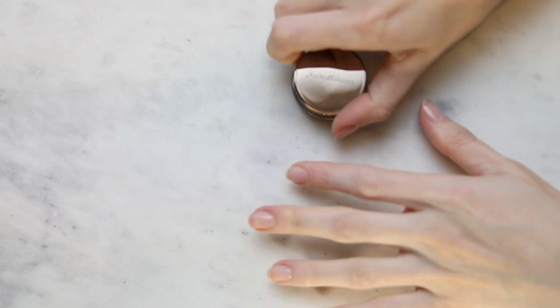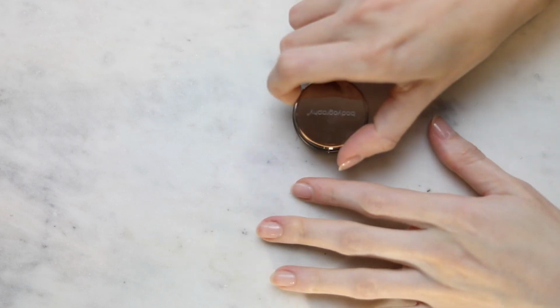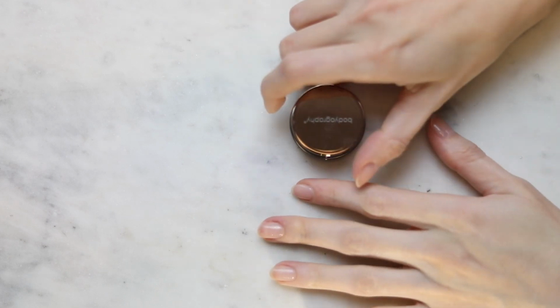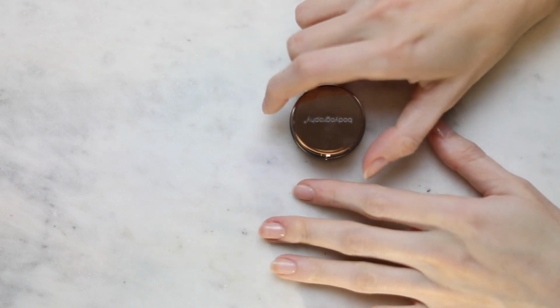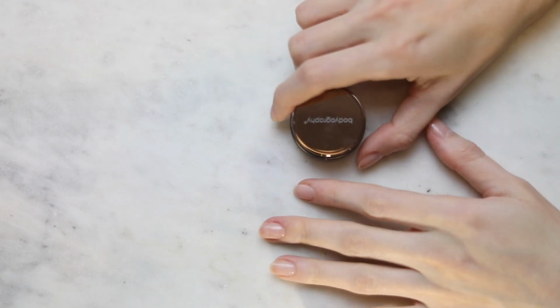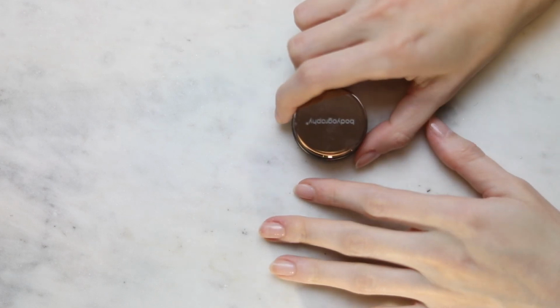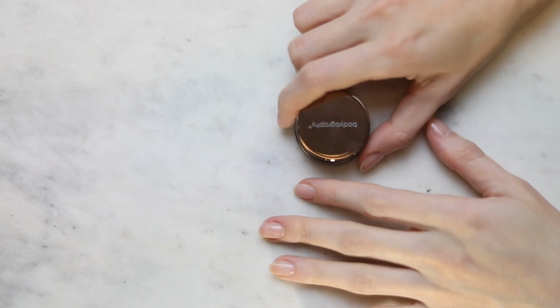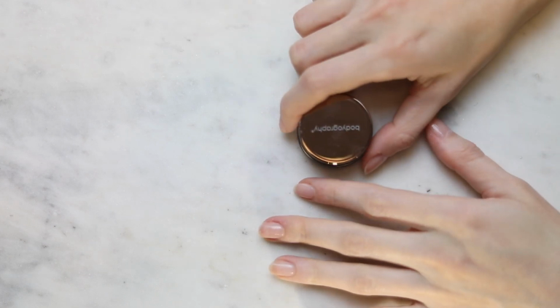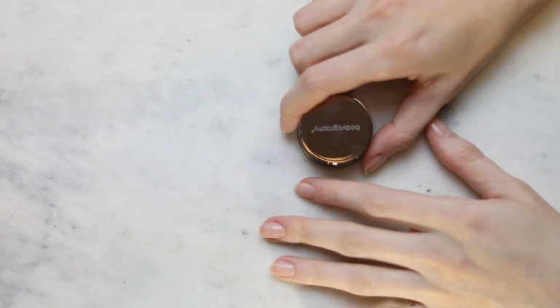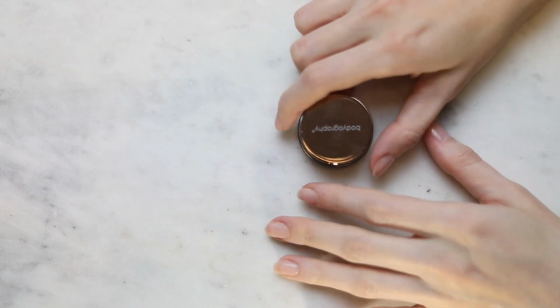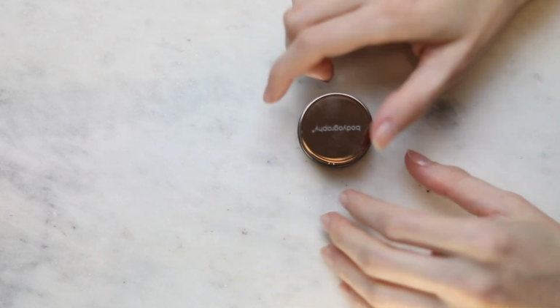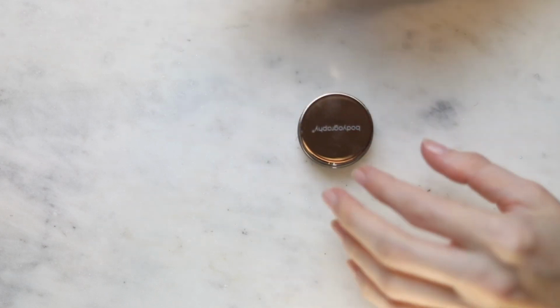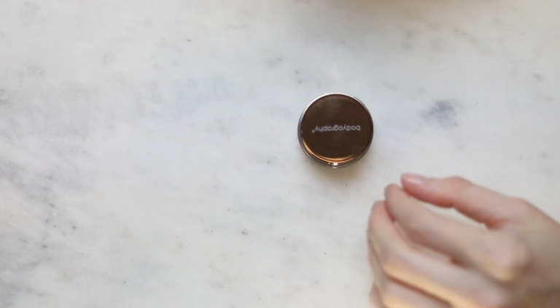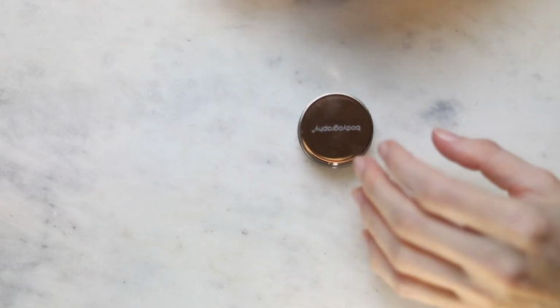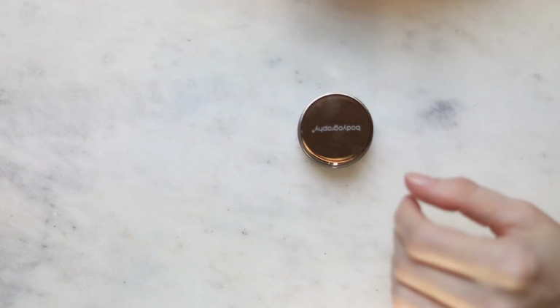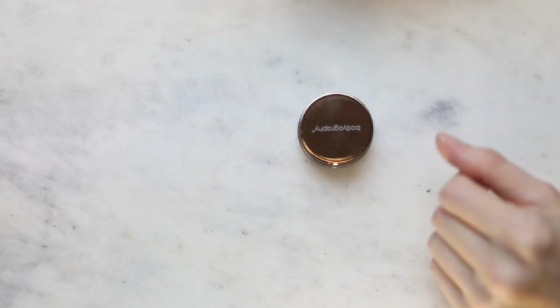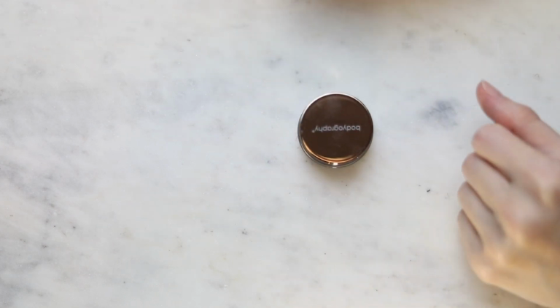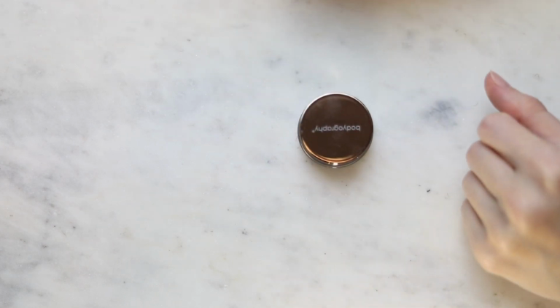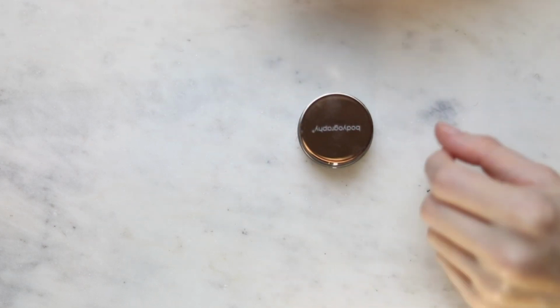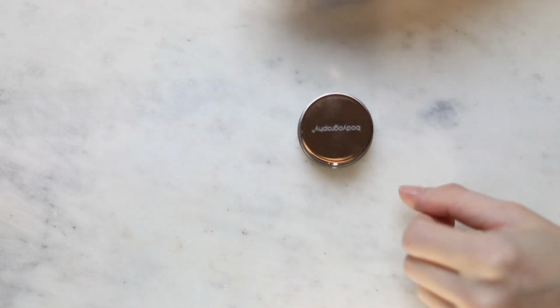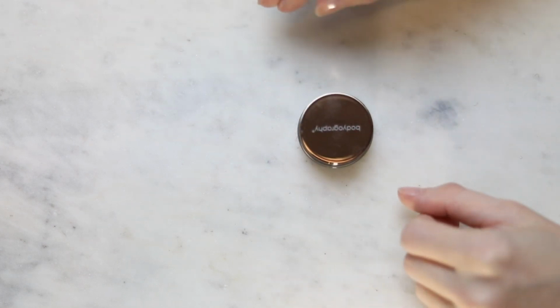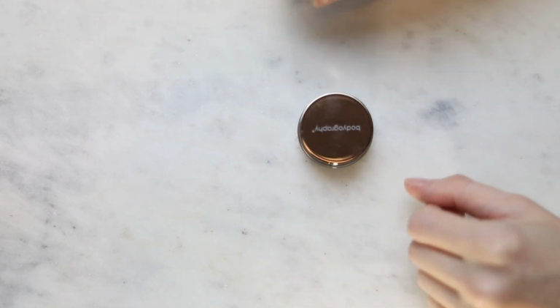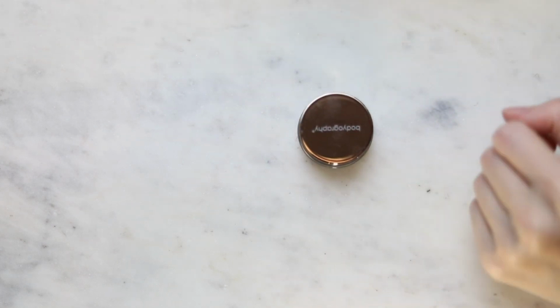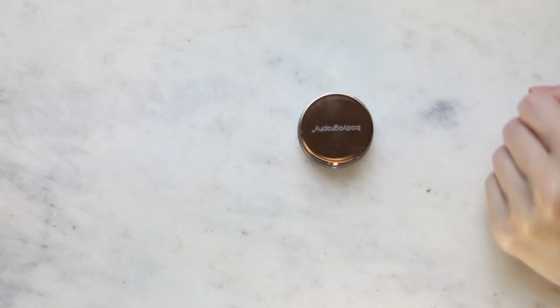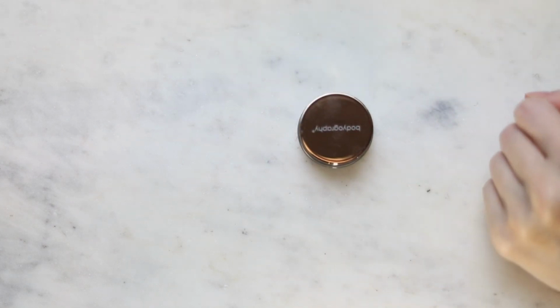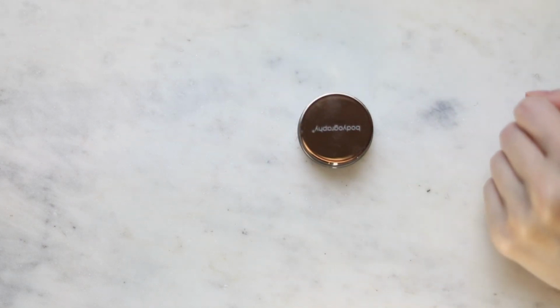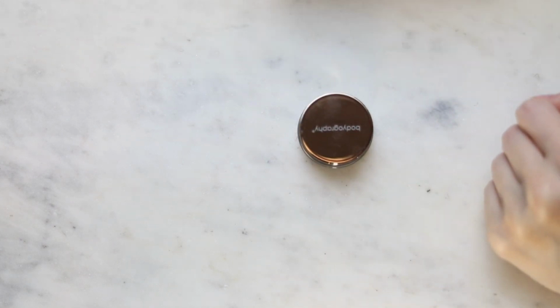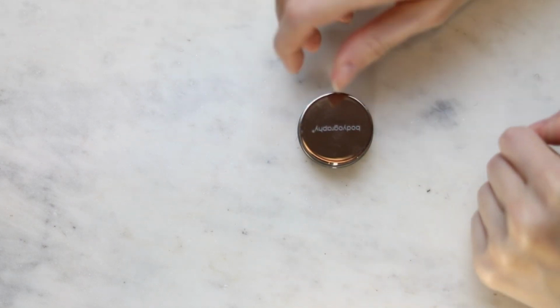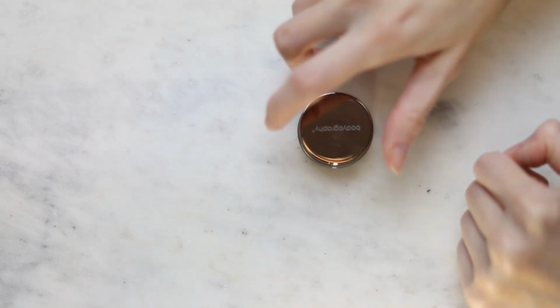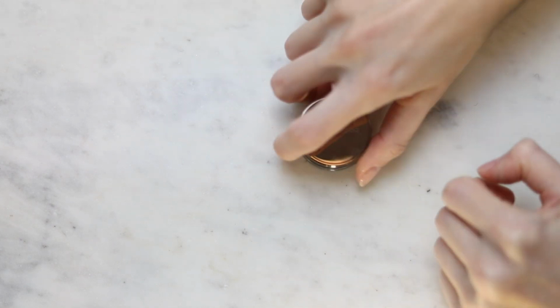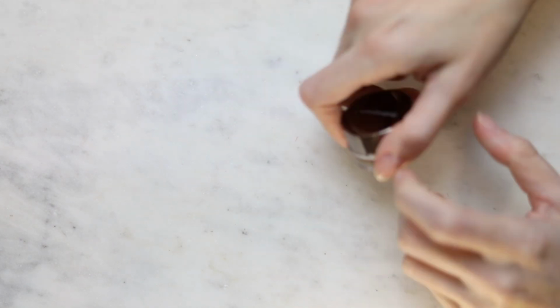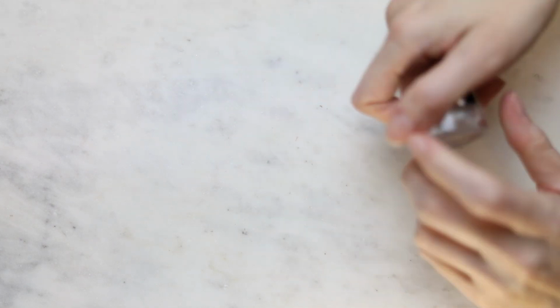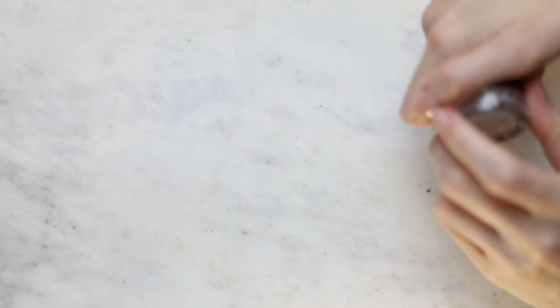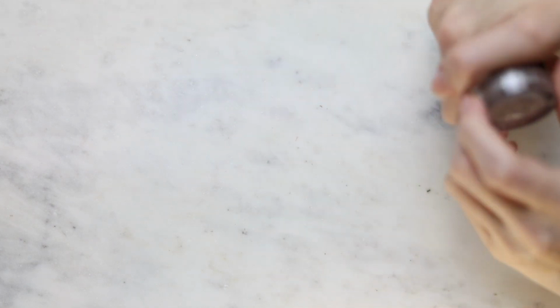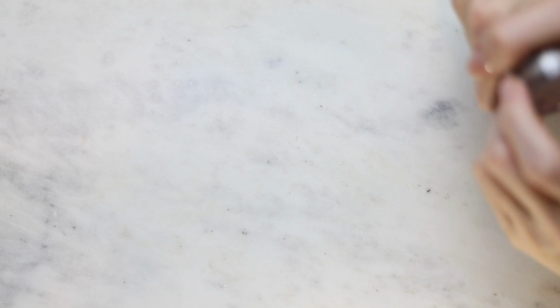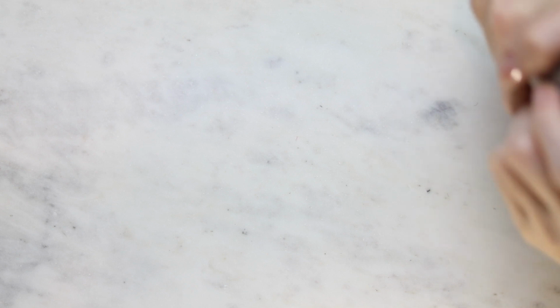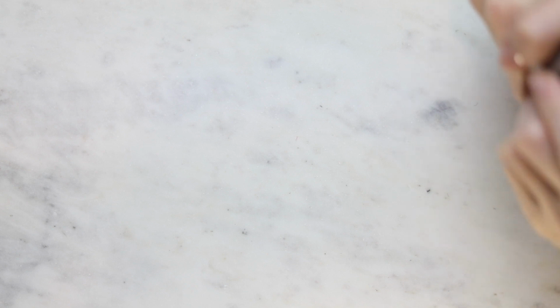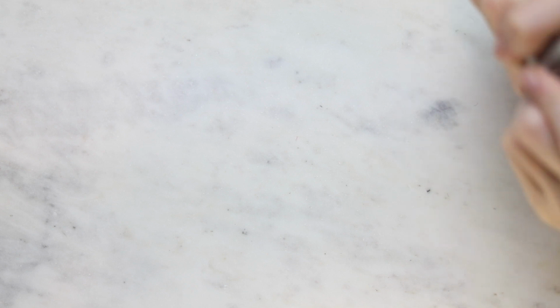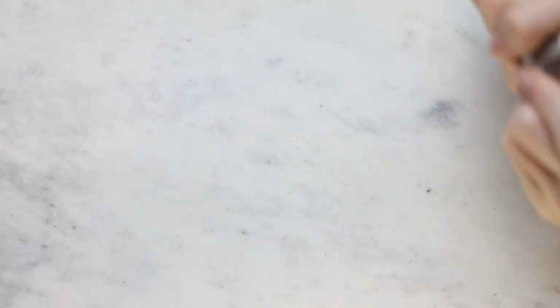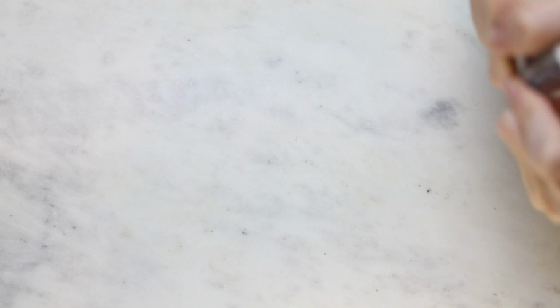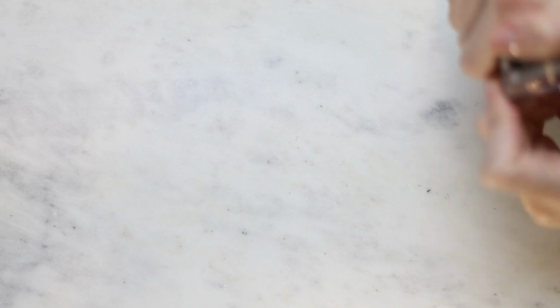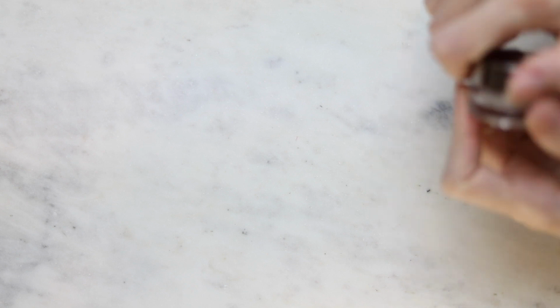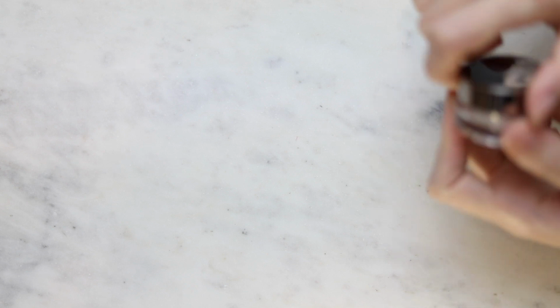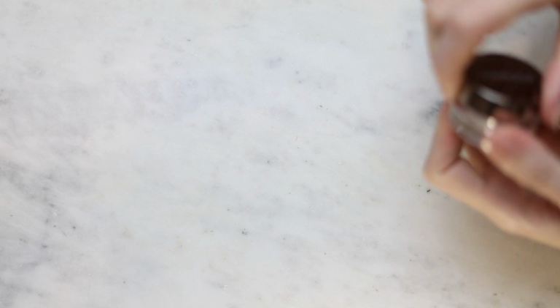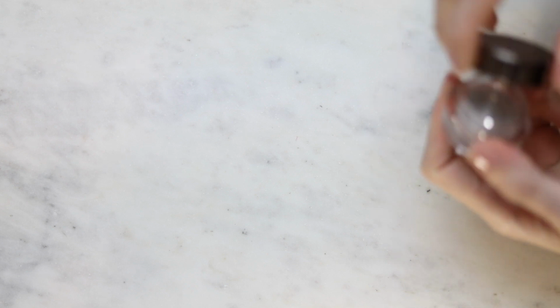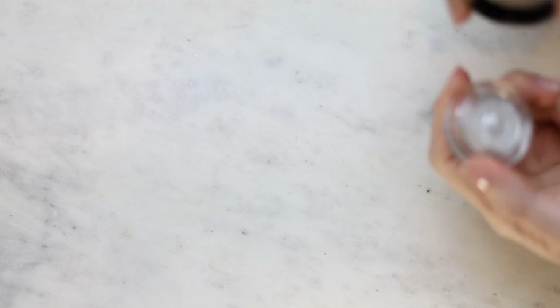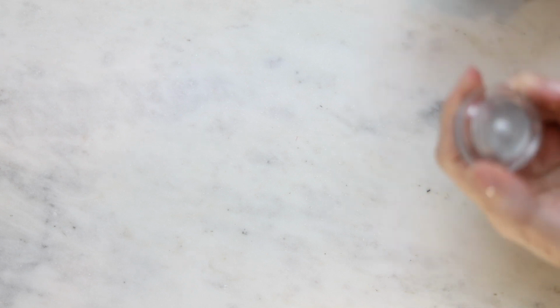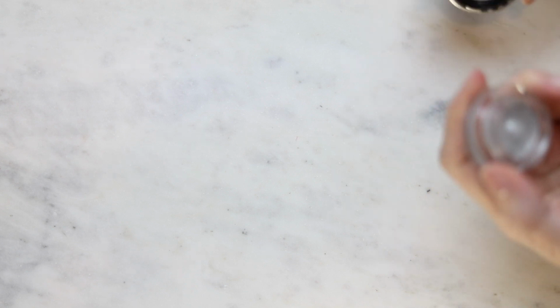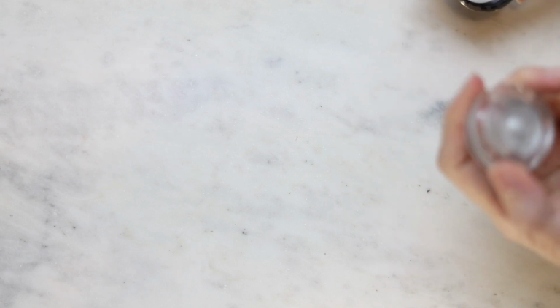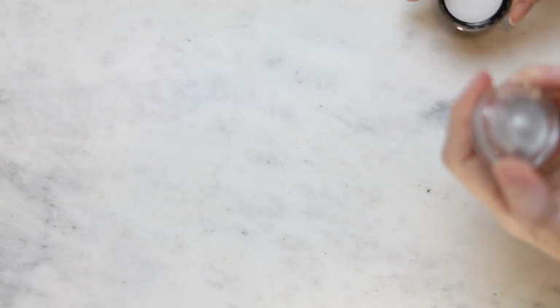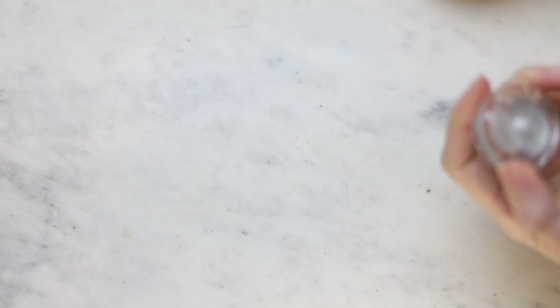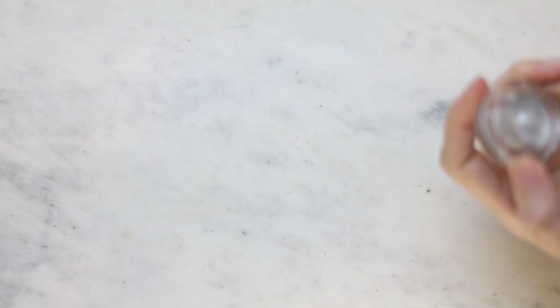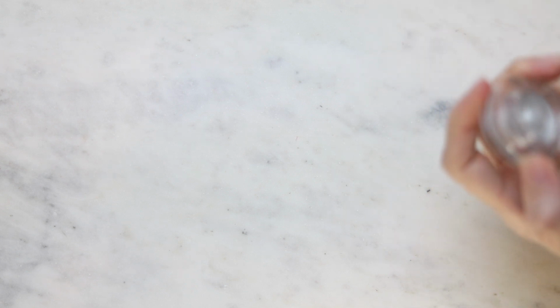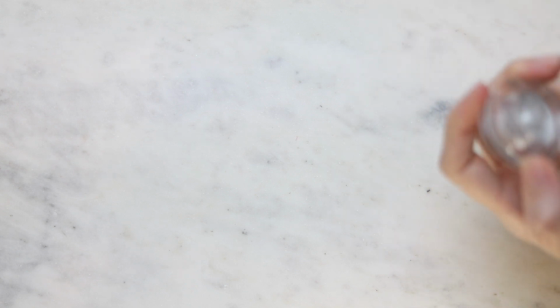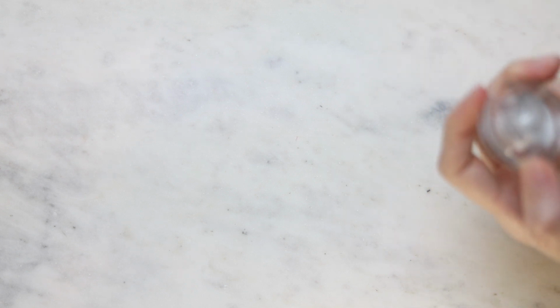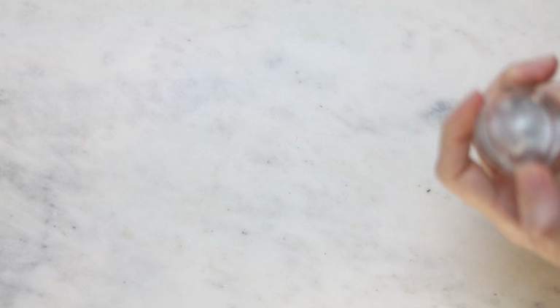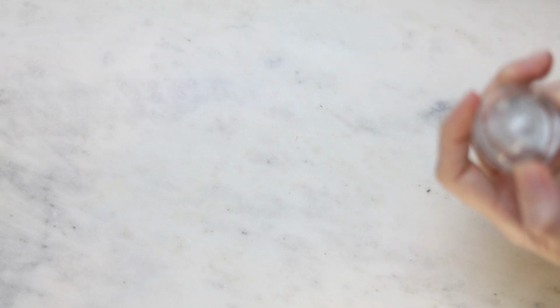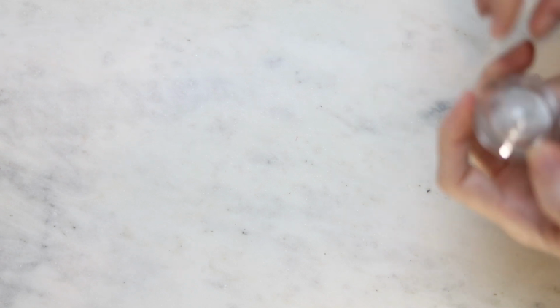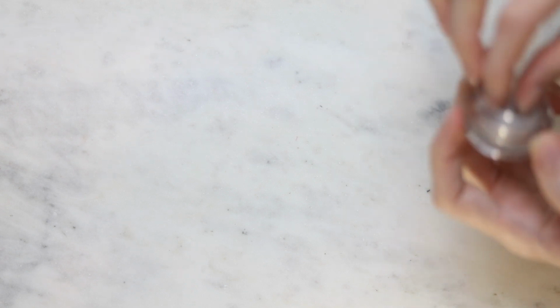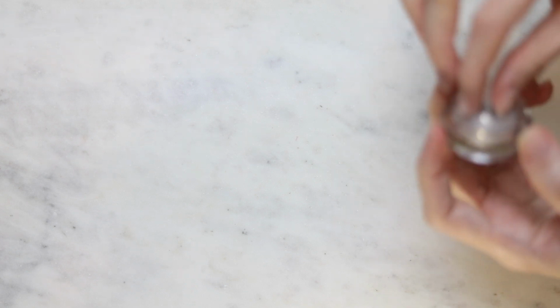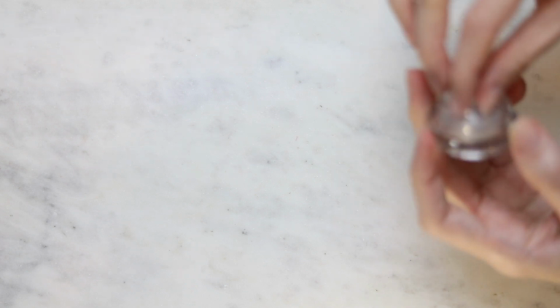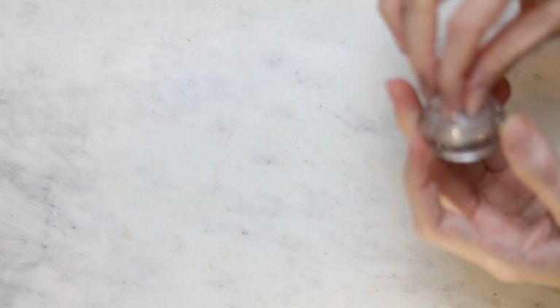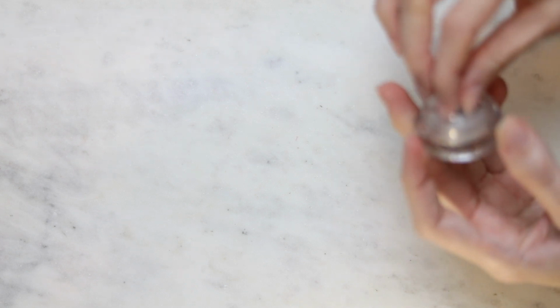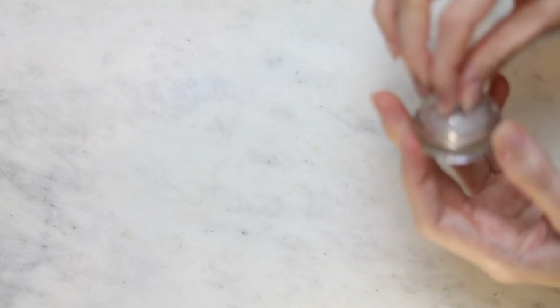I'm going to try to swatch them from the lightest to the darkest, but it's a little hard to see them through the packaging.